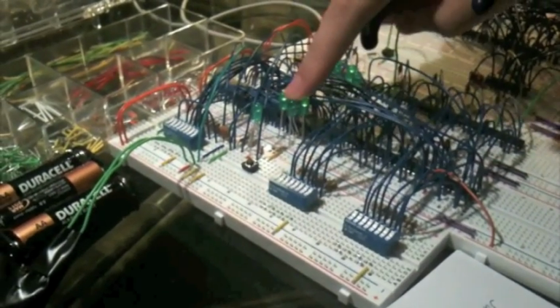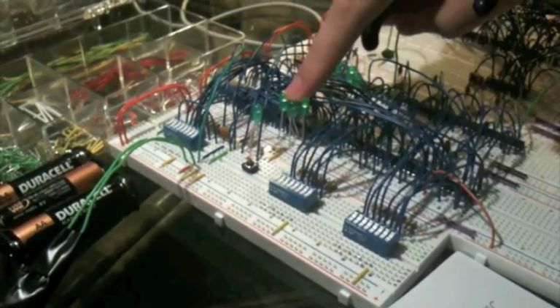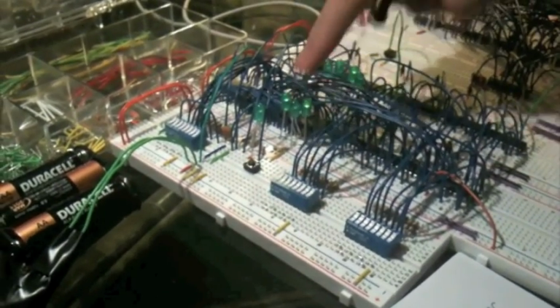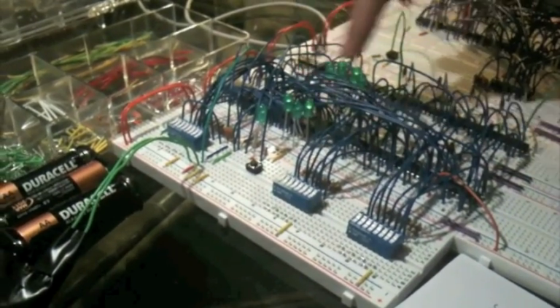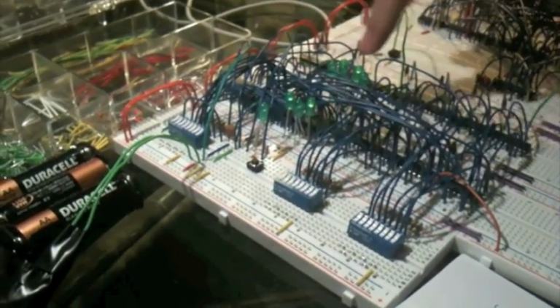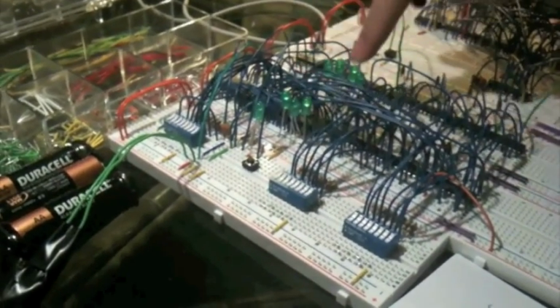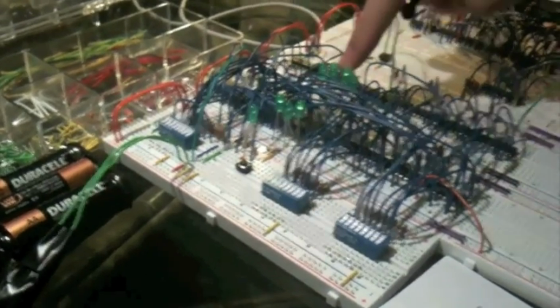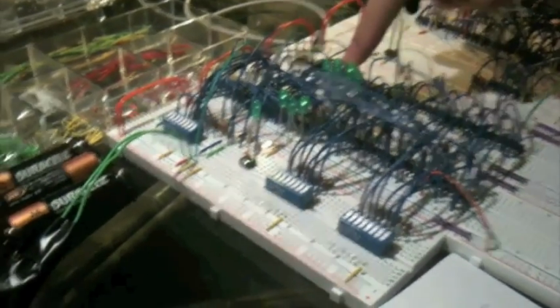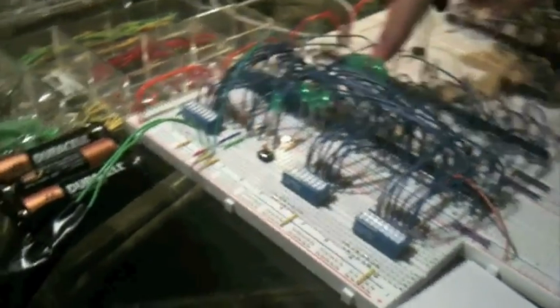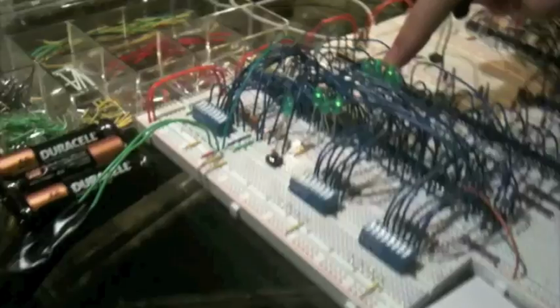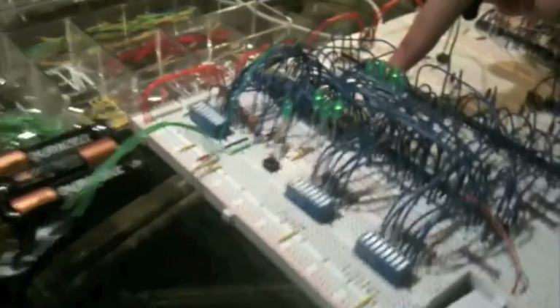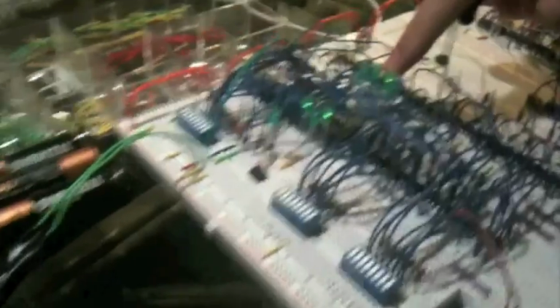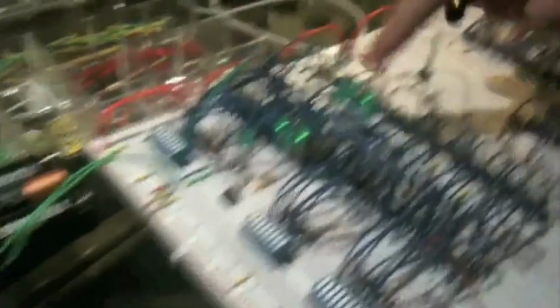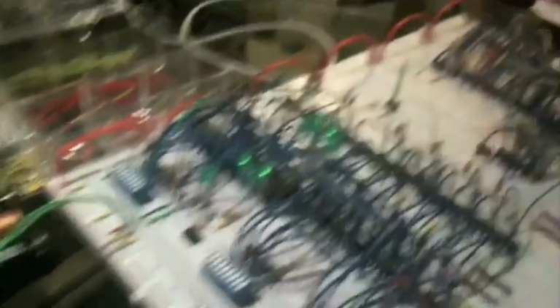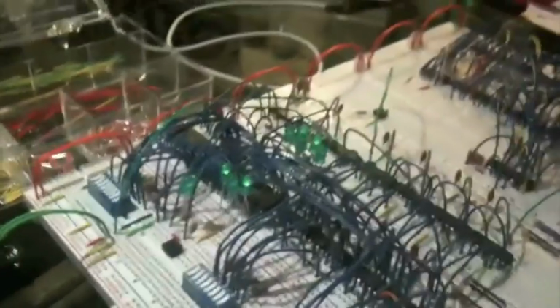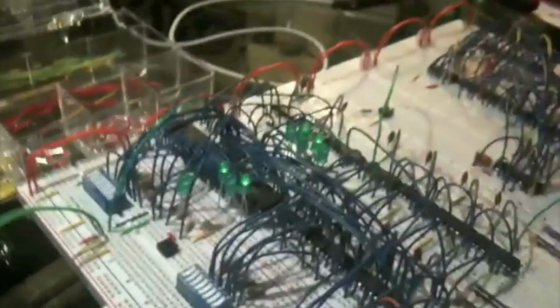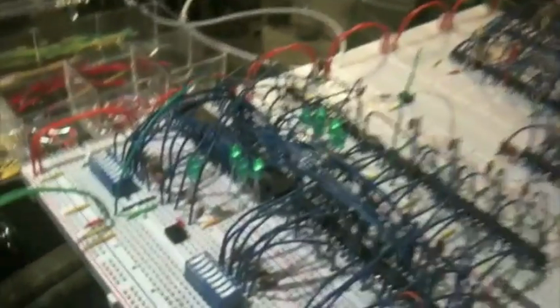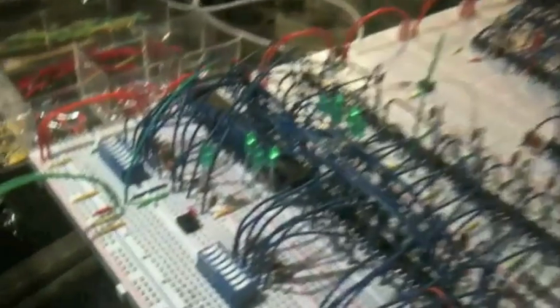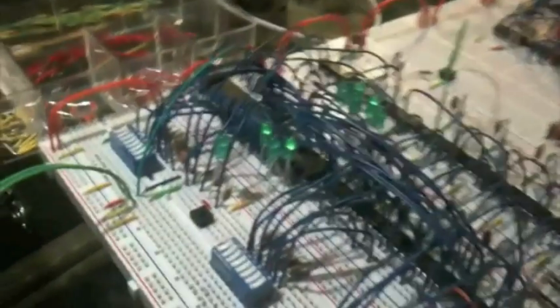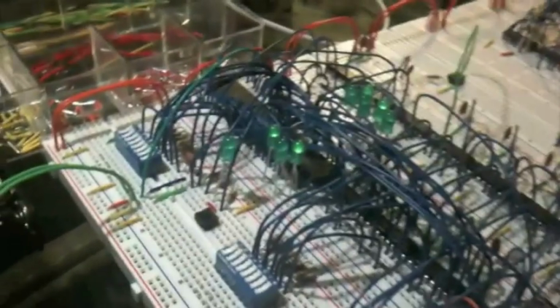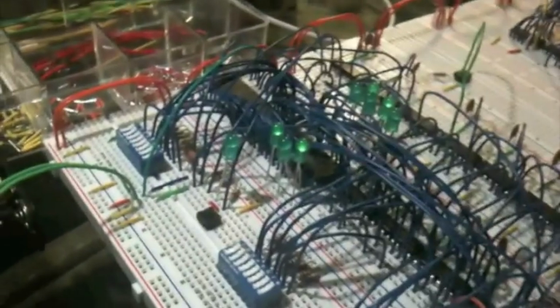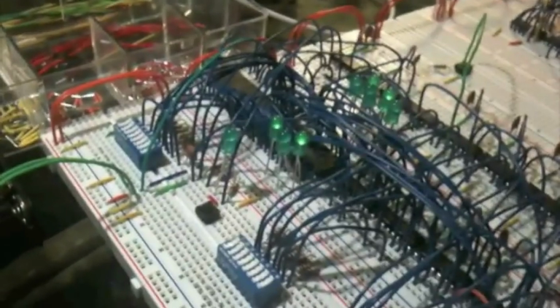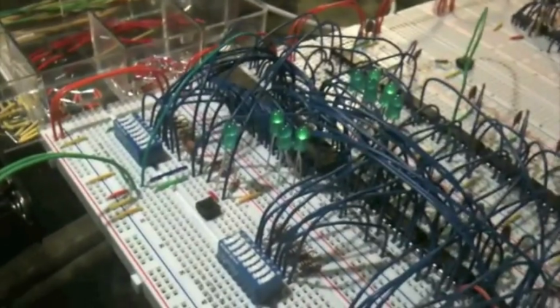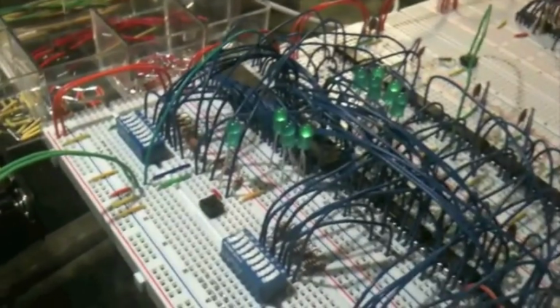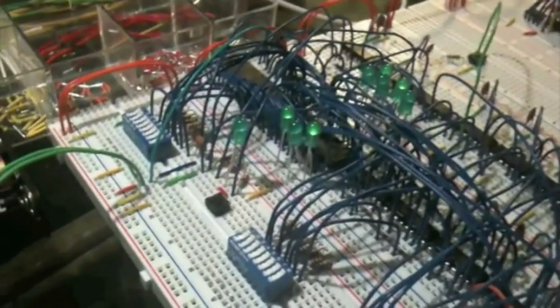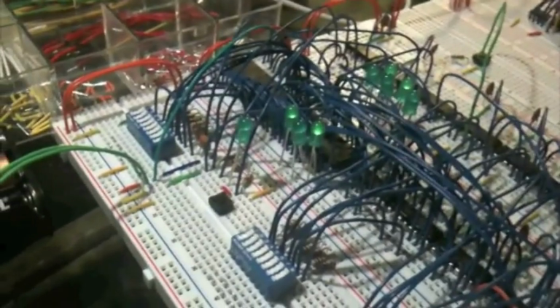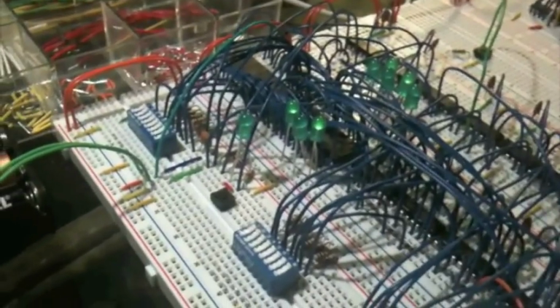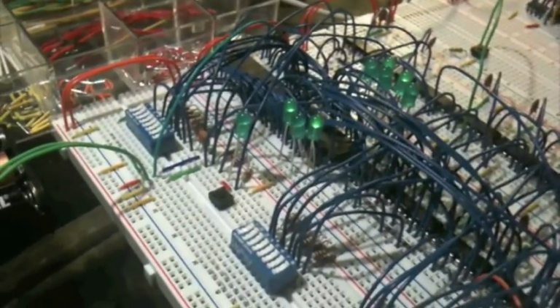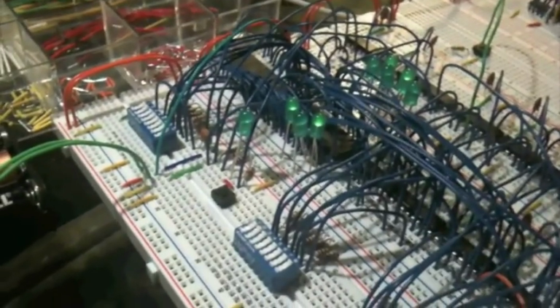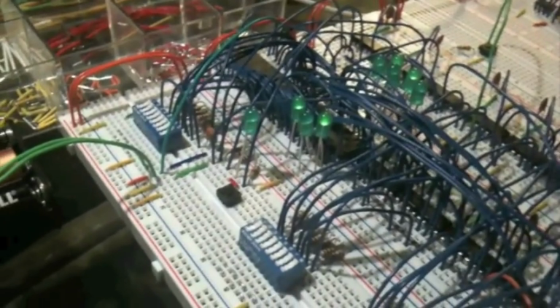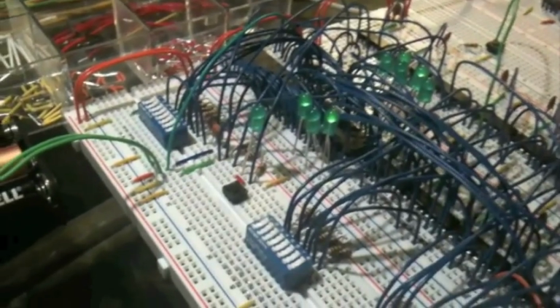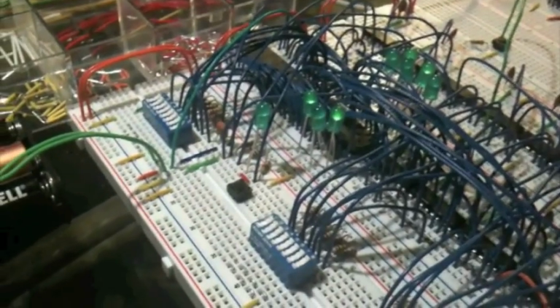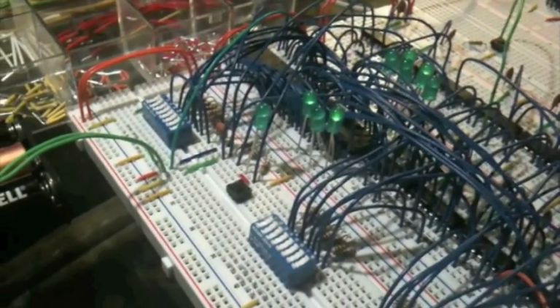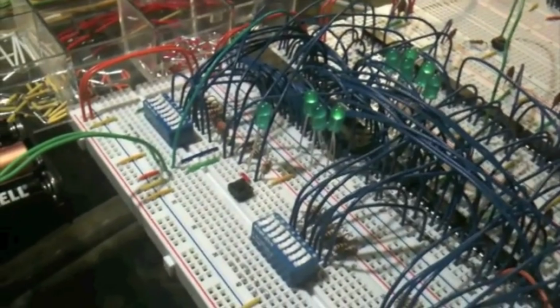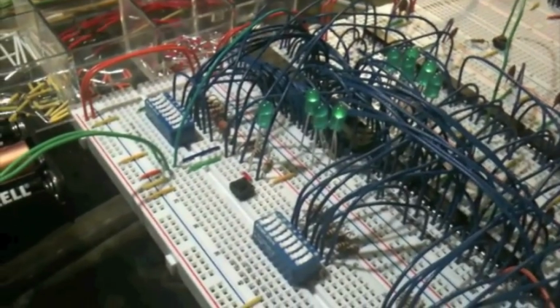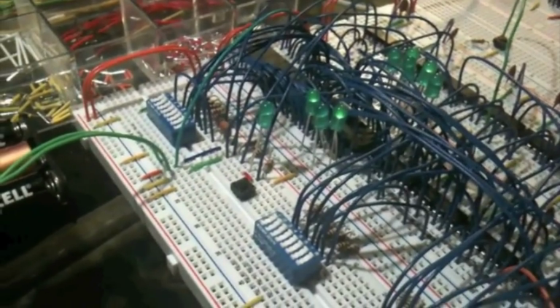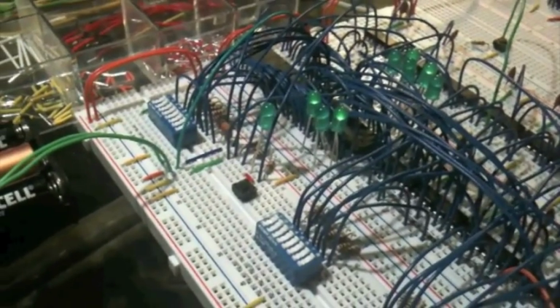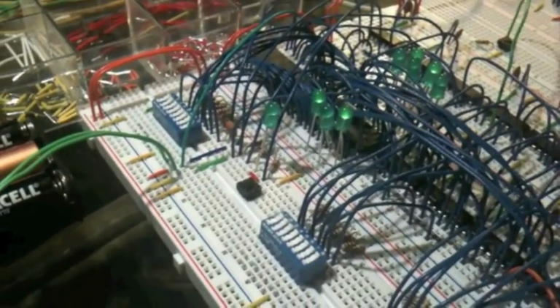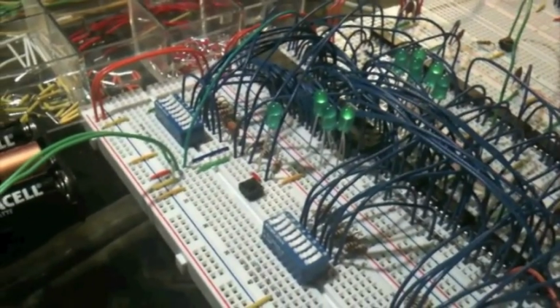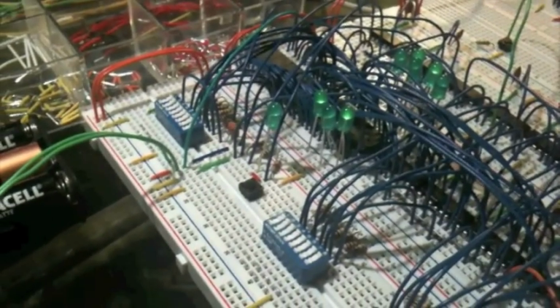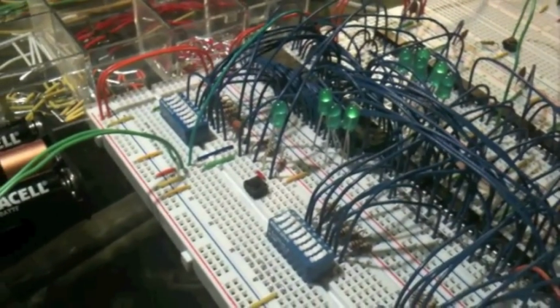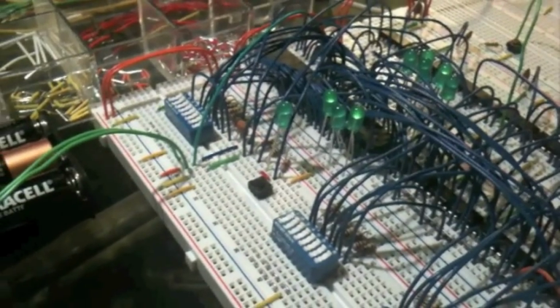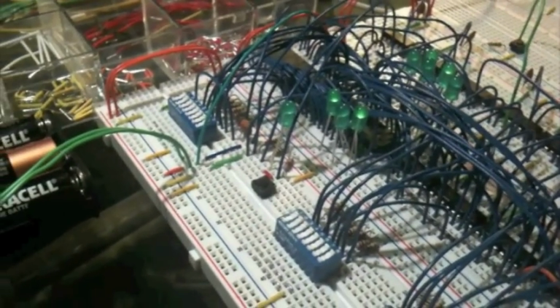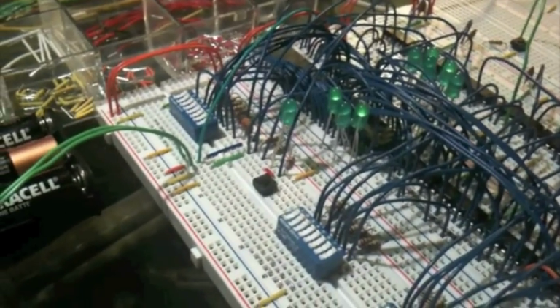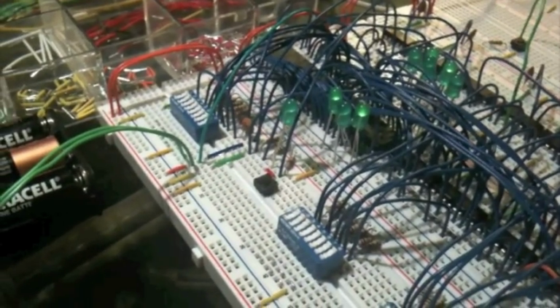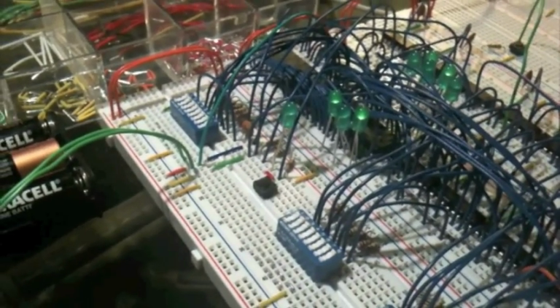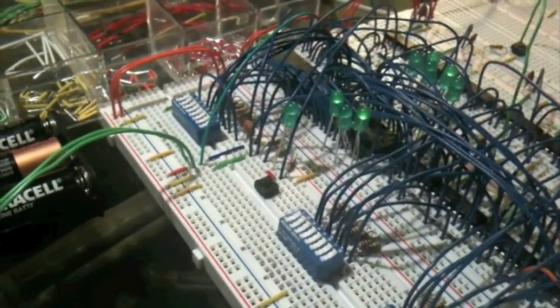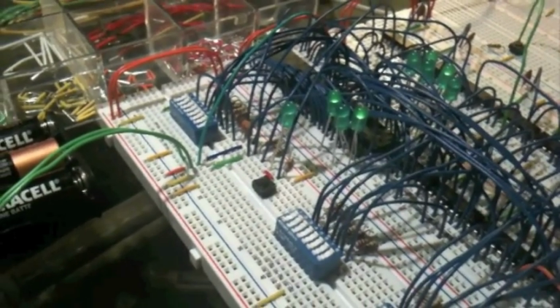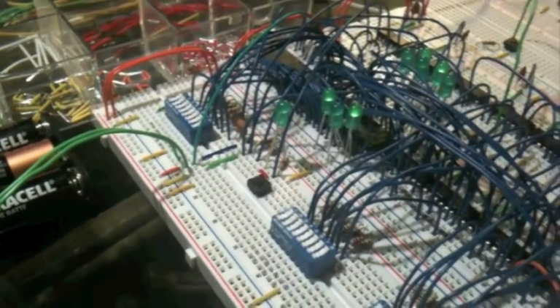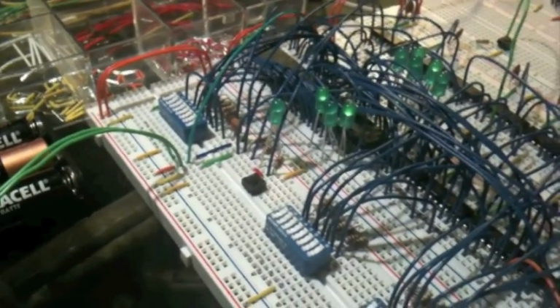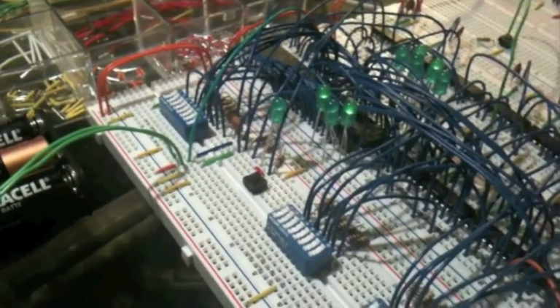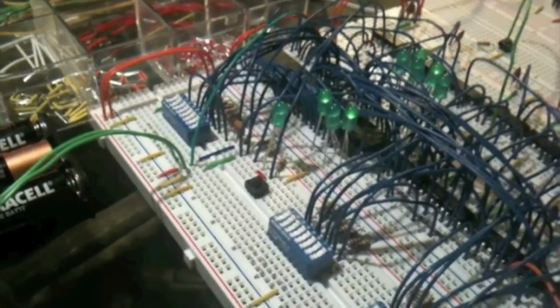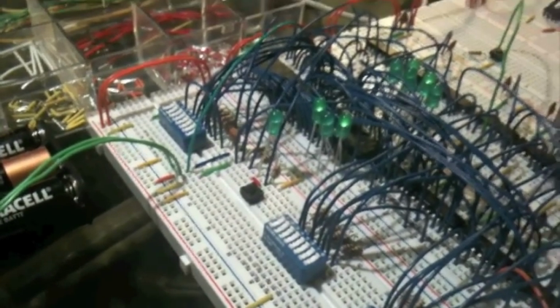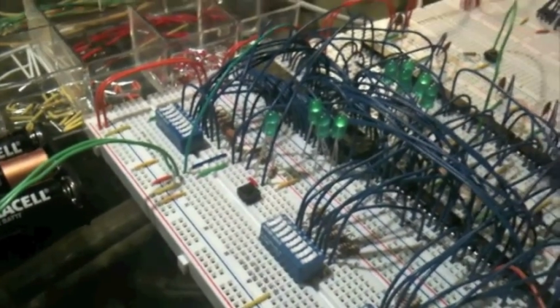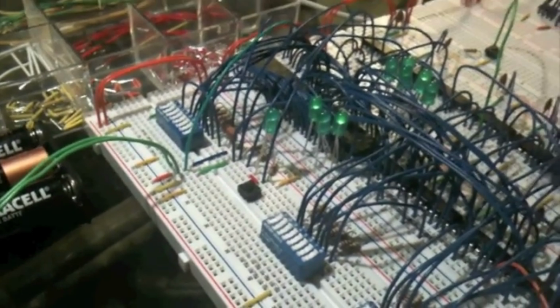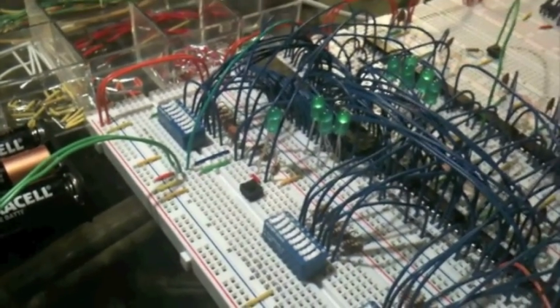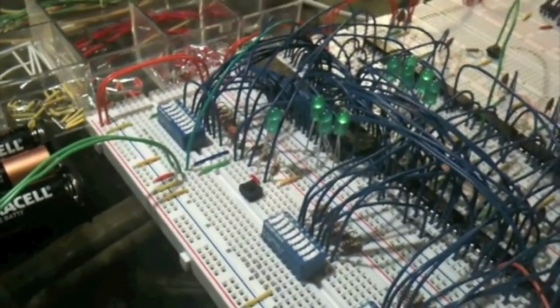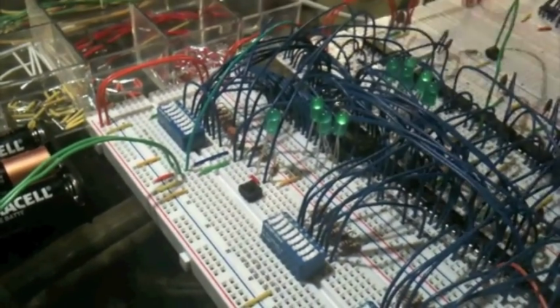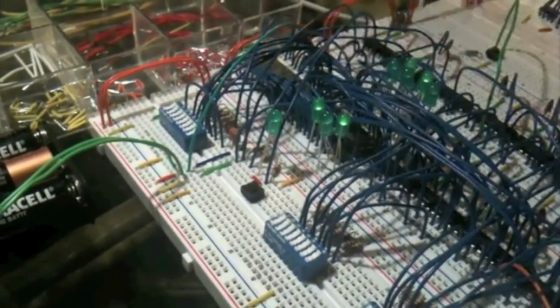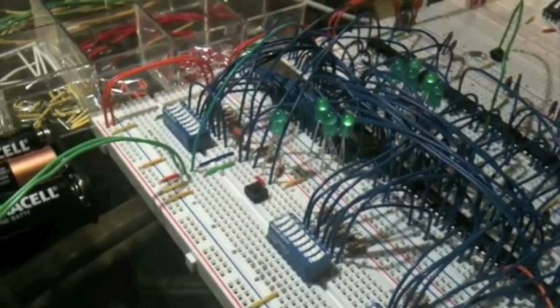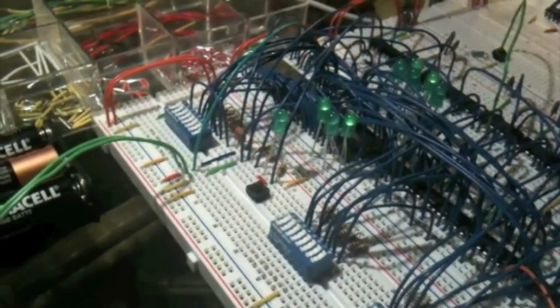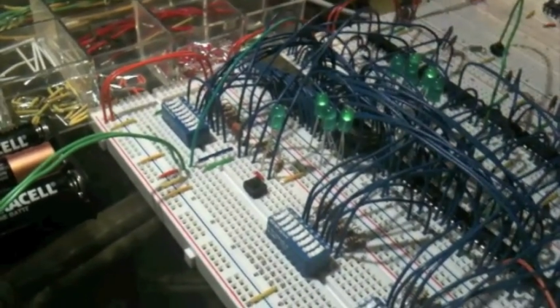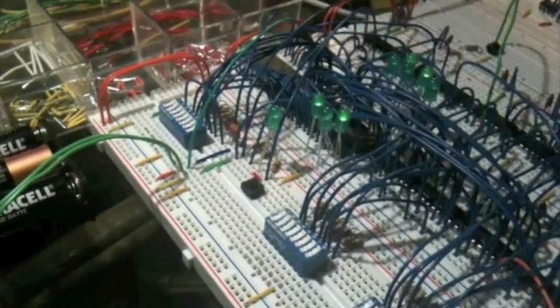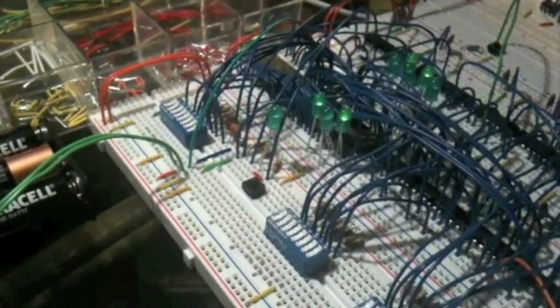And so that is the magical presentation of the main memory. Thank you for watching.